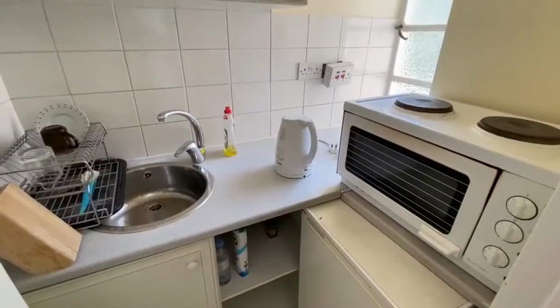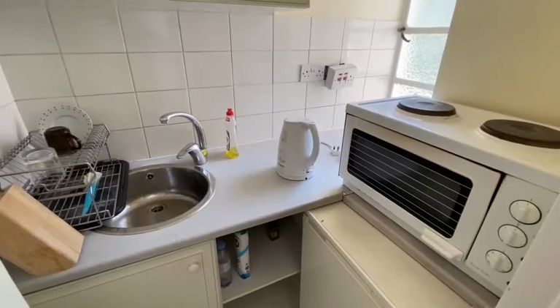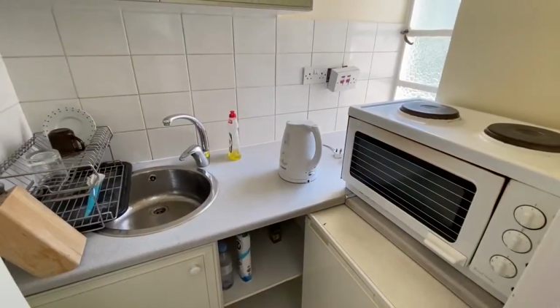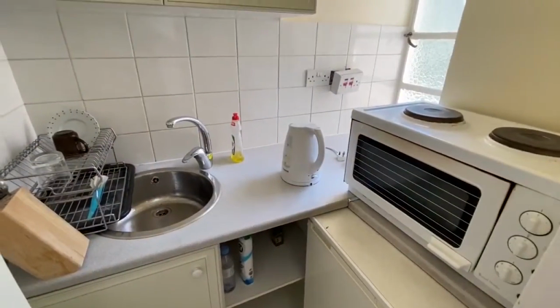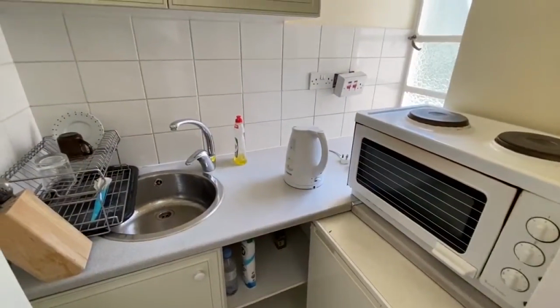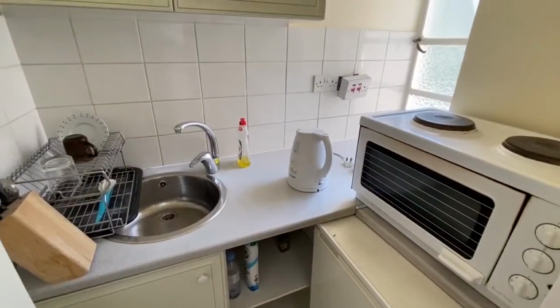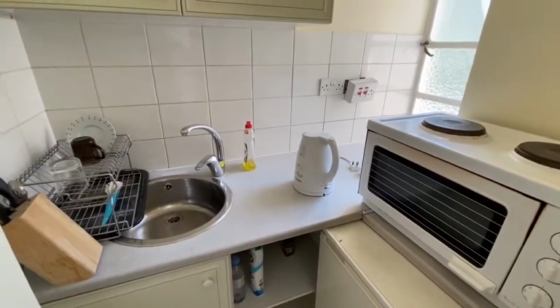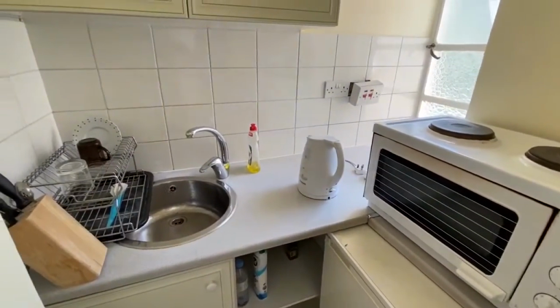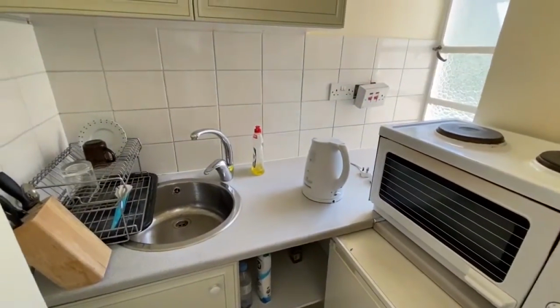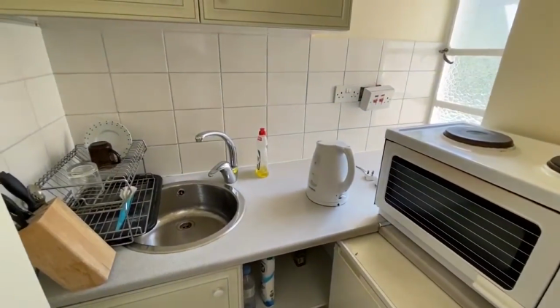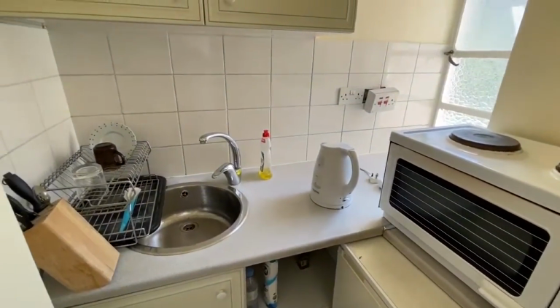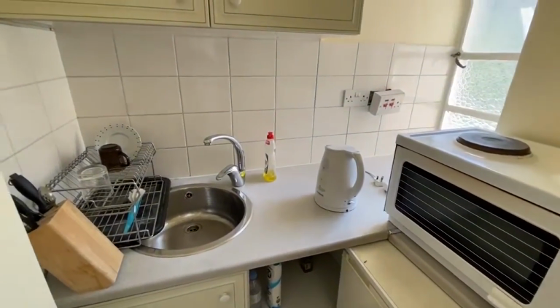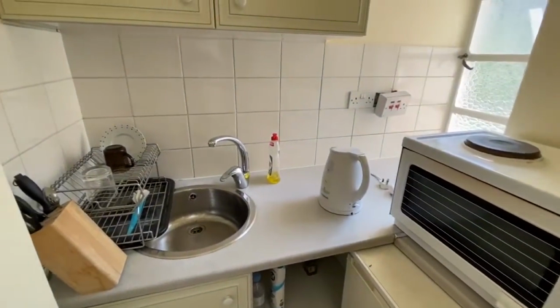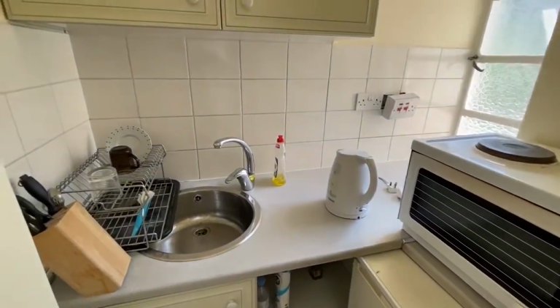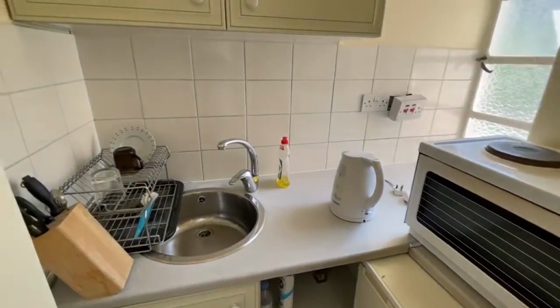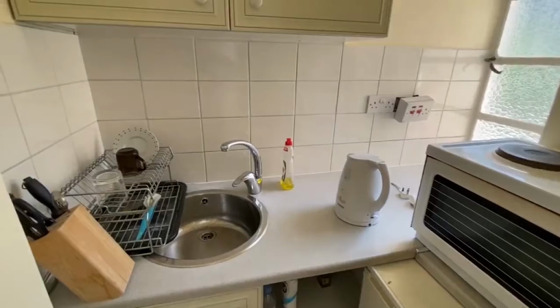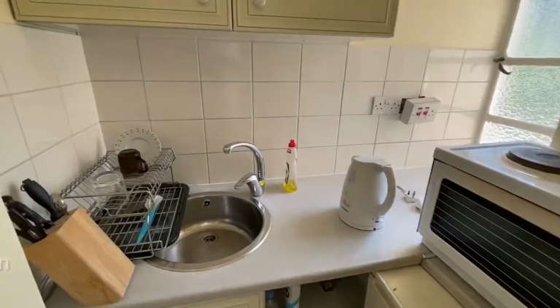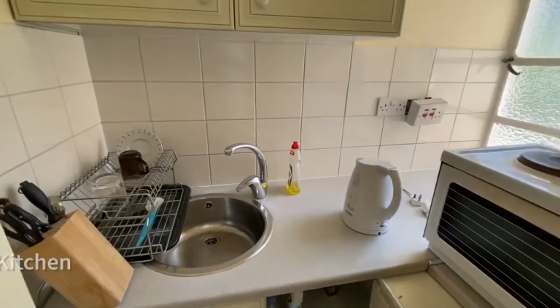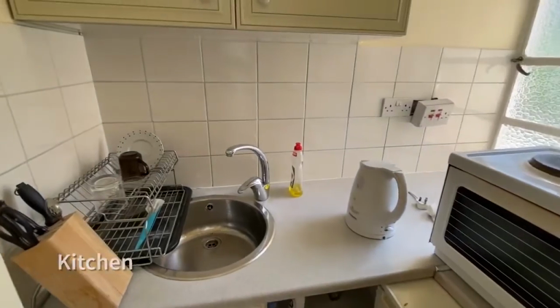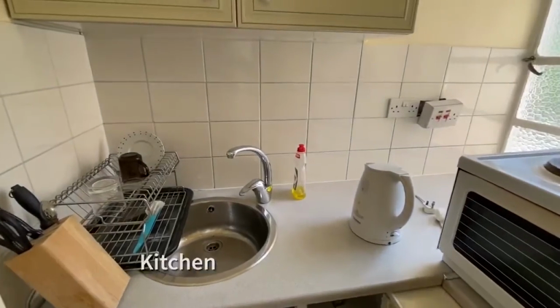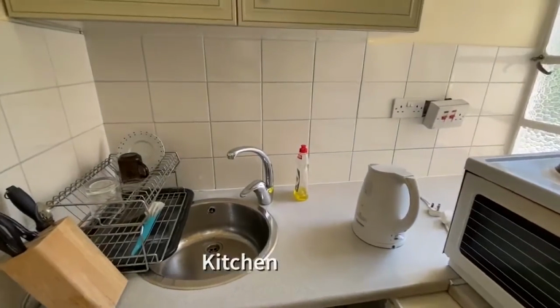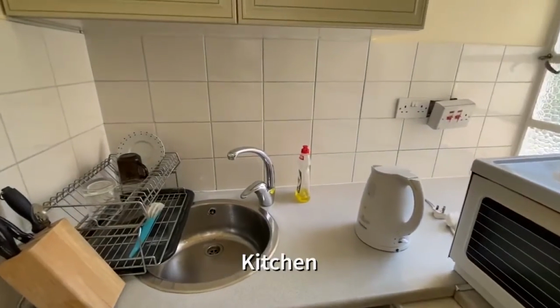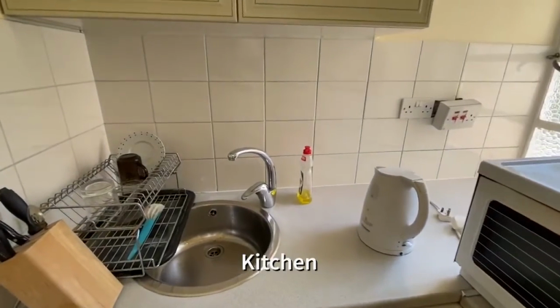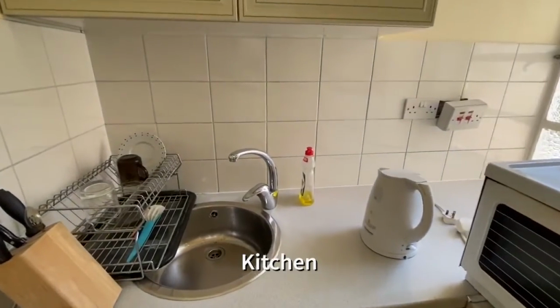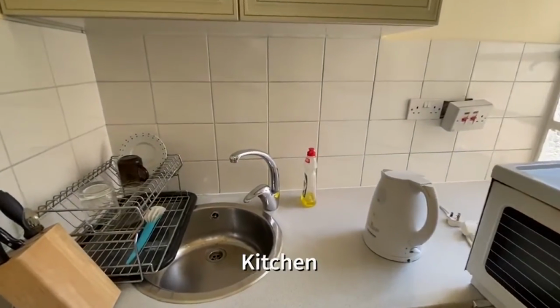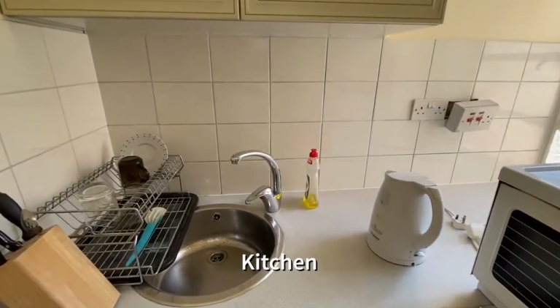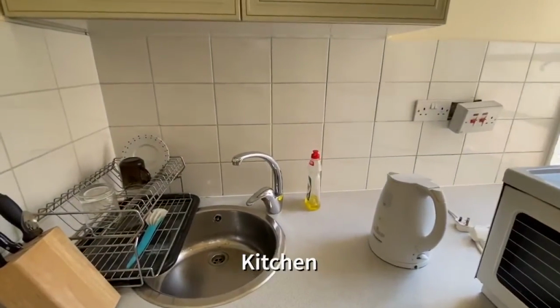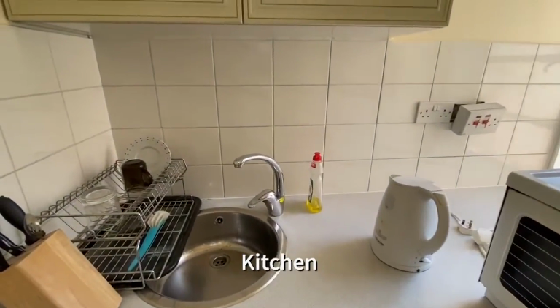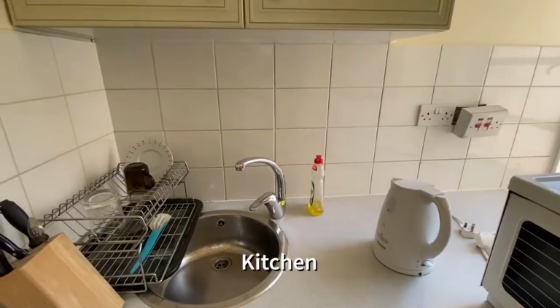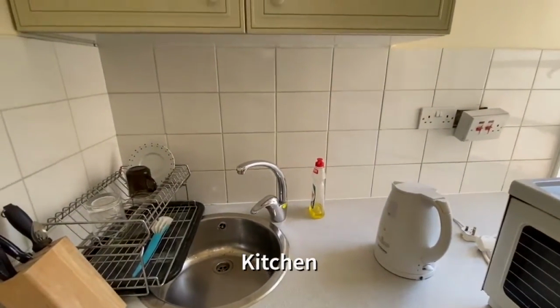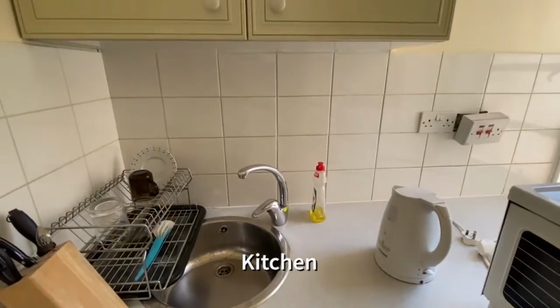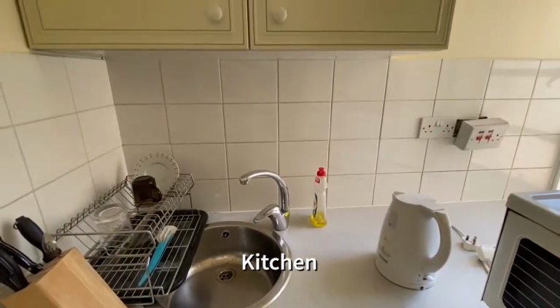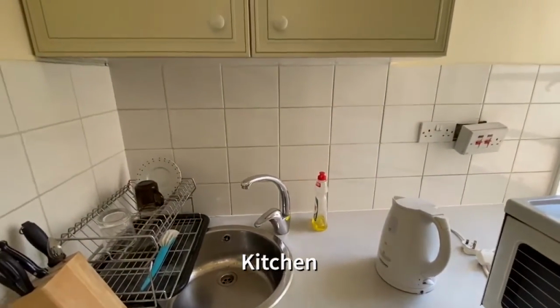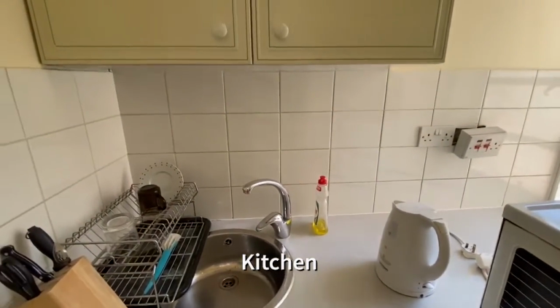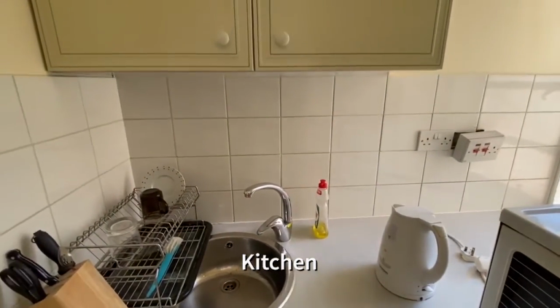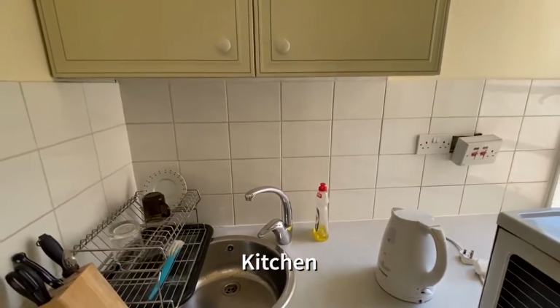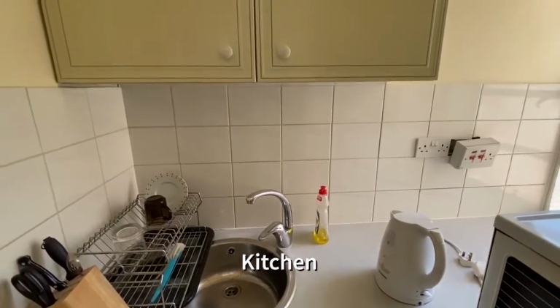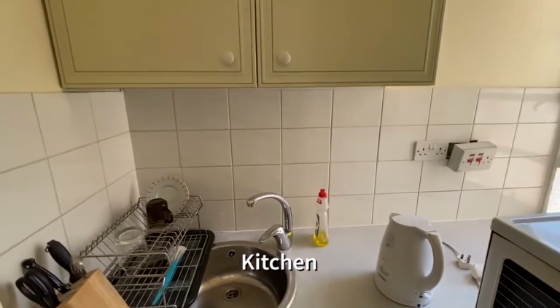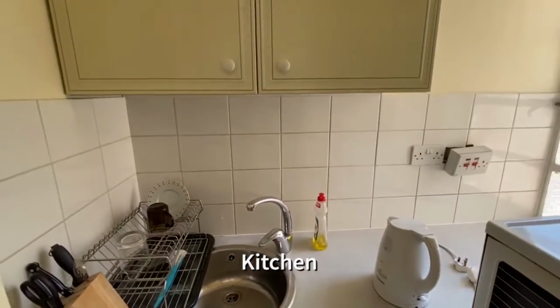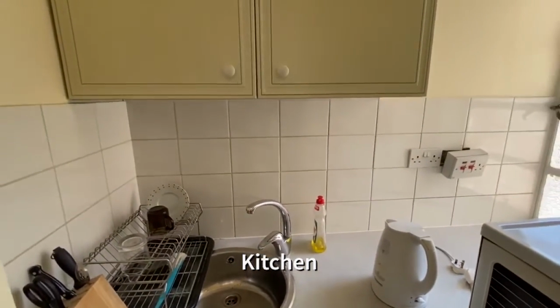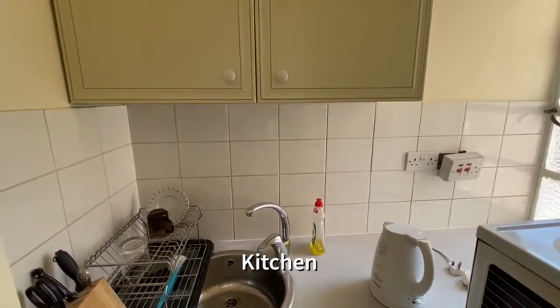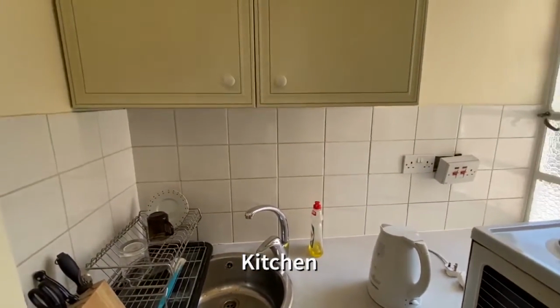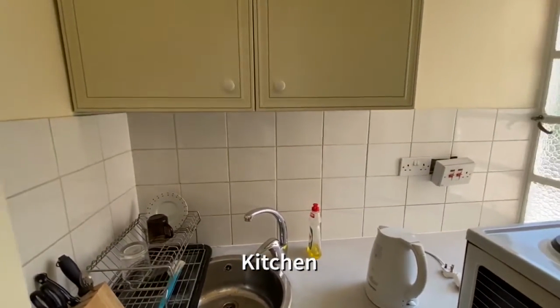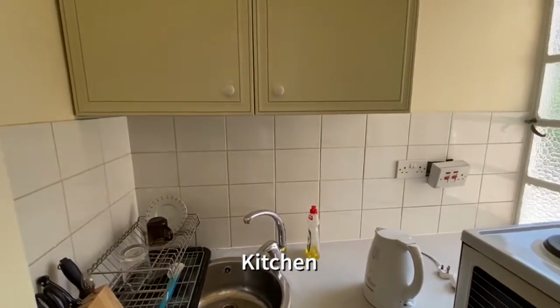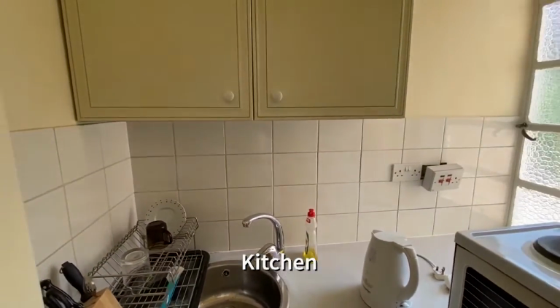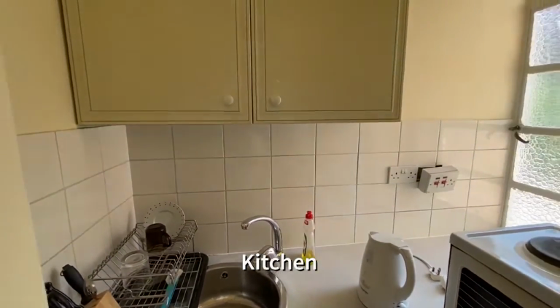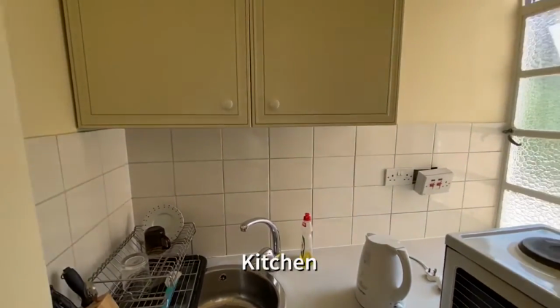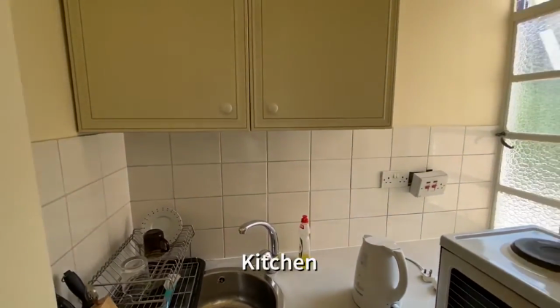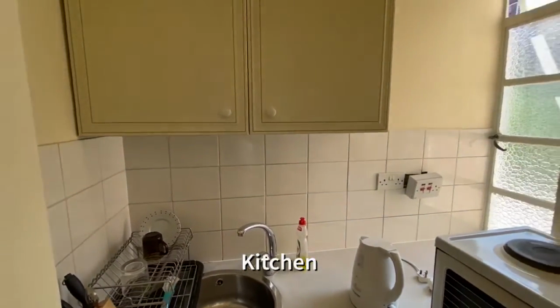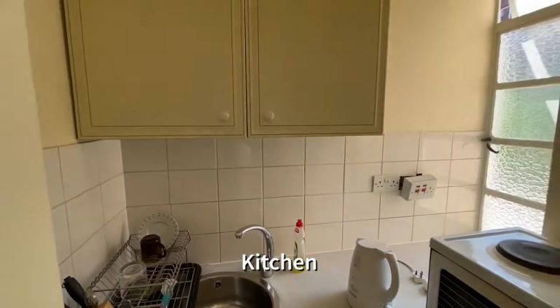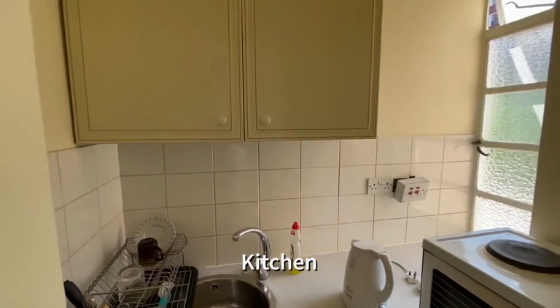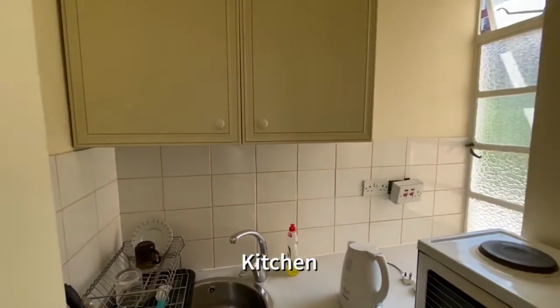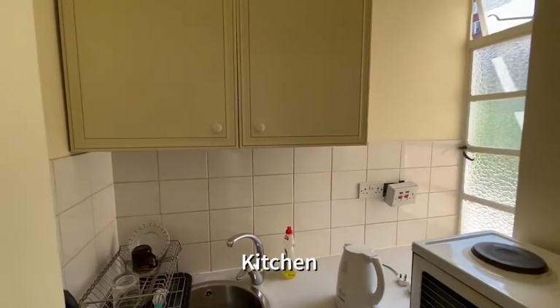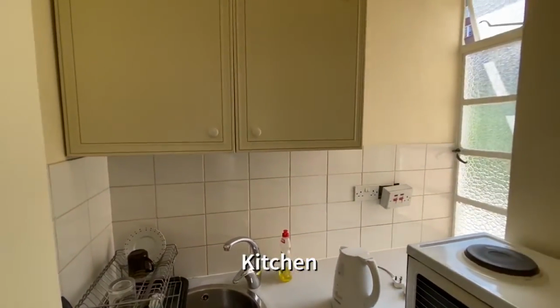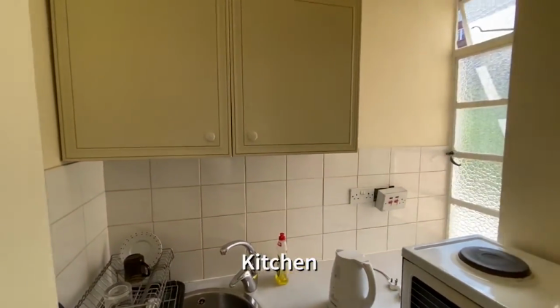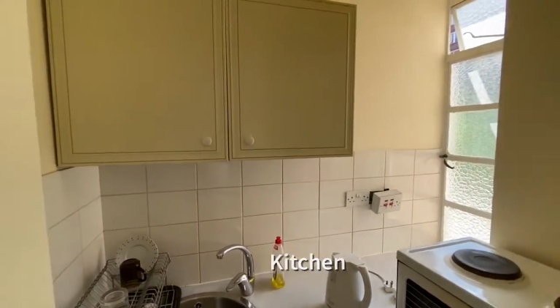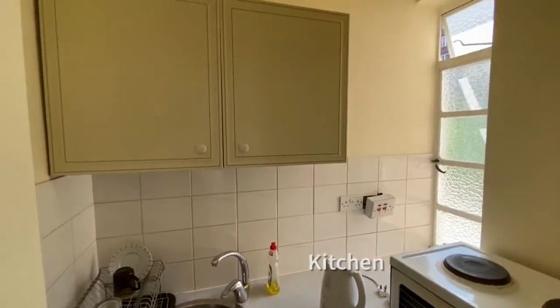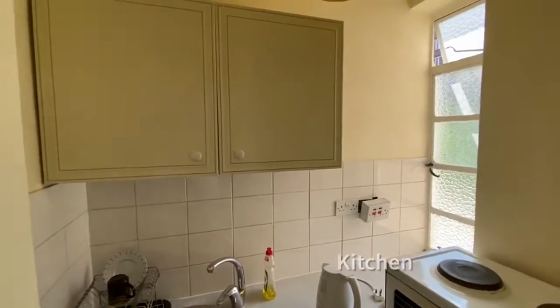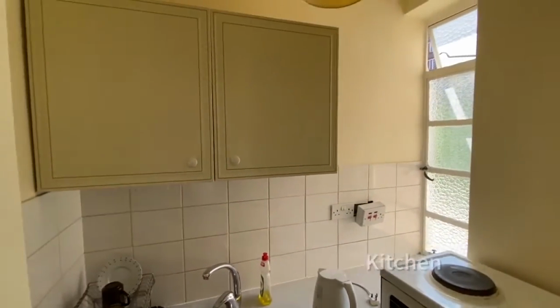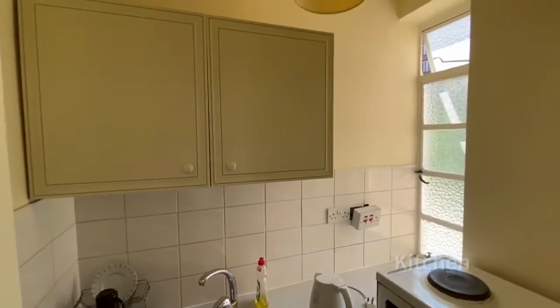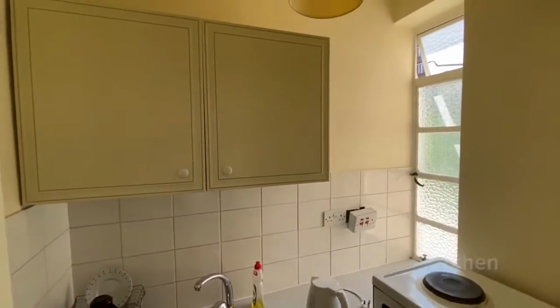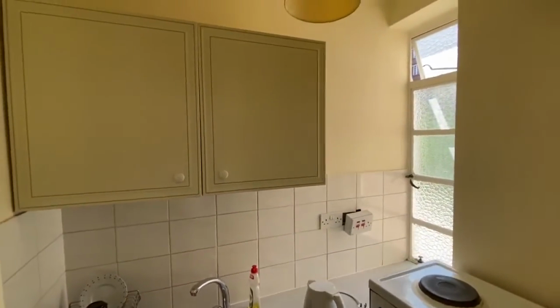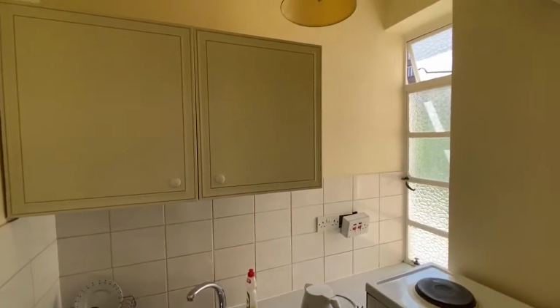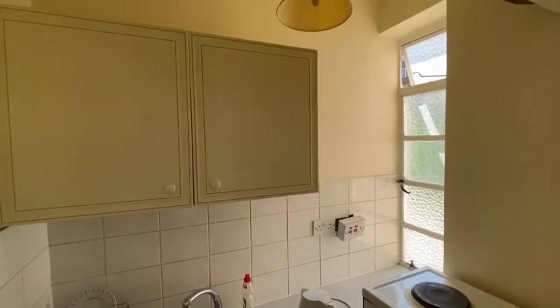The compact kitchen is fully usable but could do with a little bit of tender loving care.